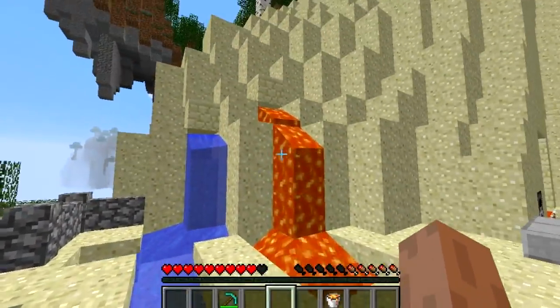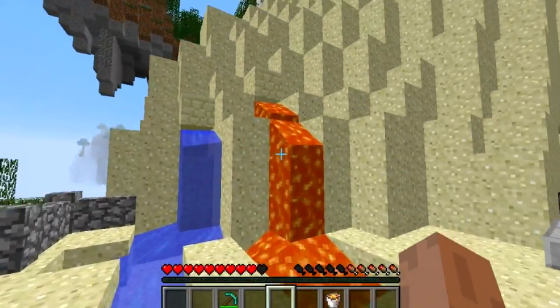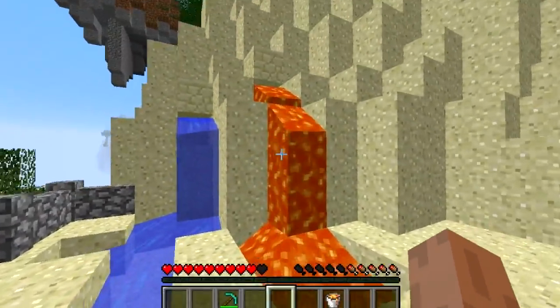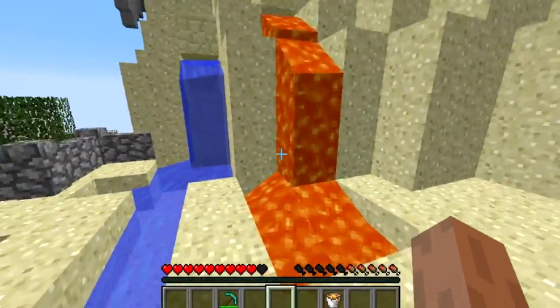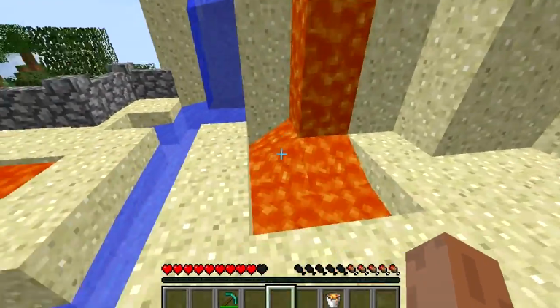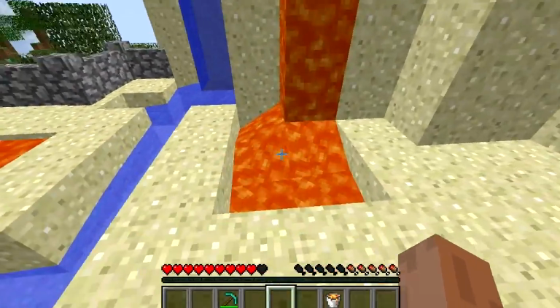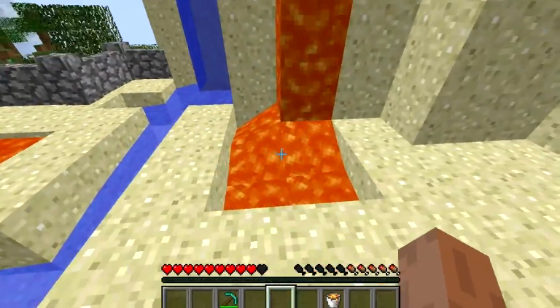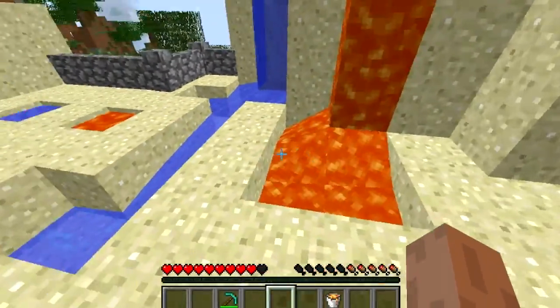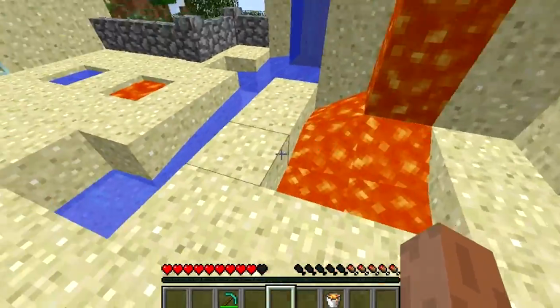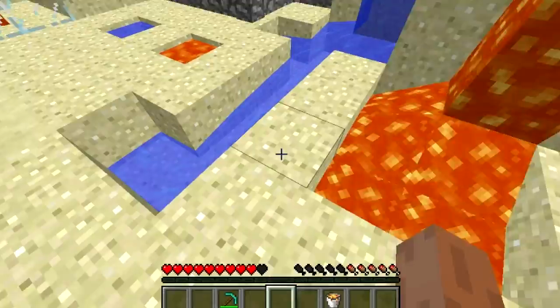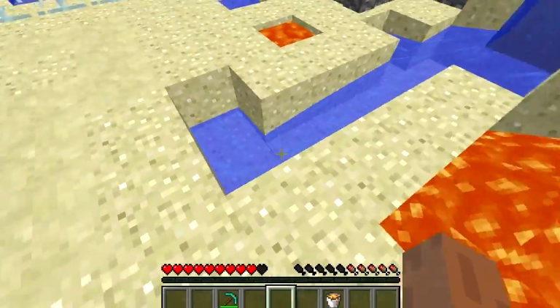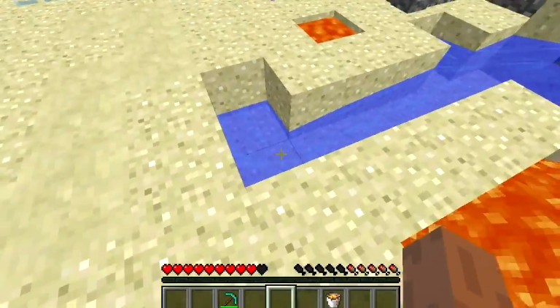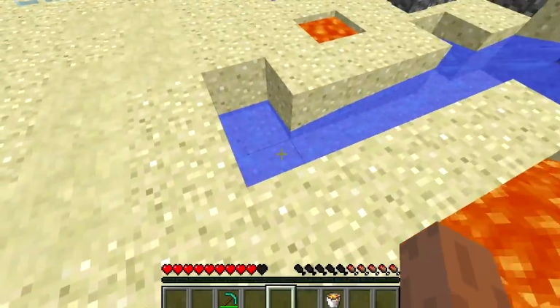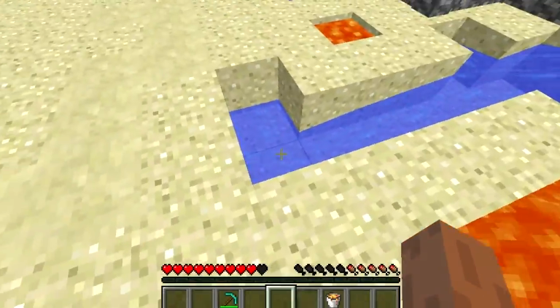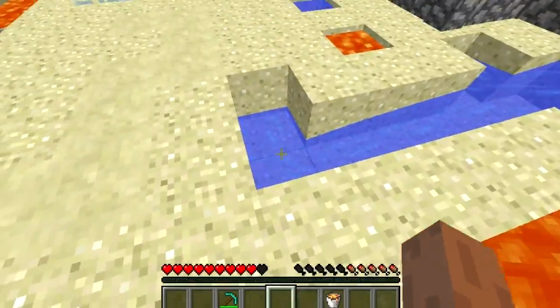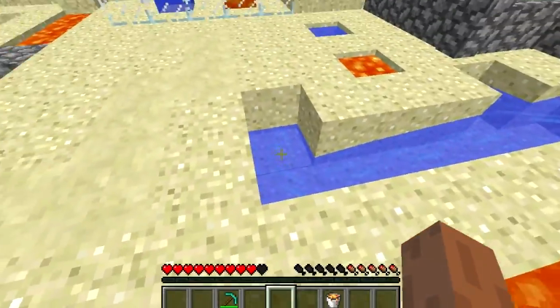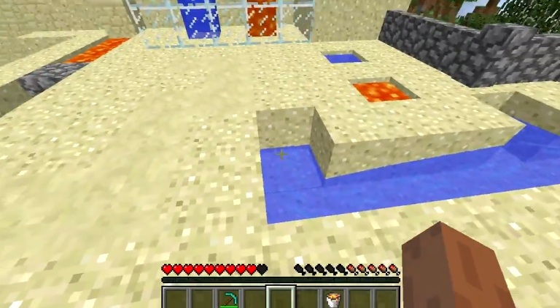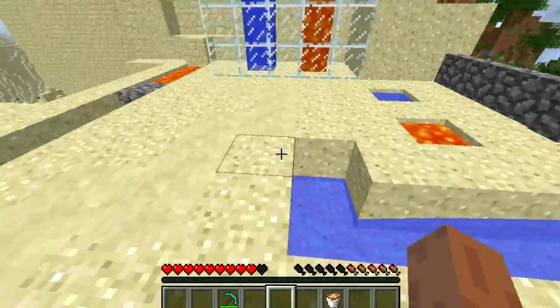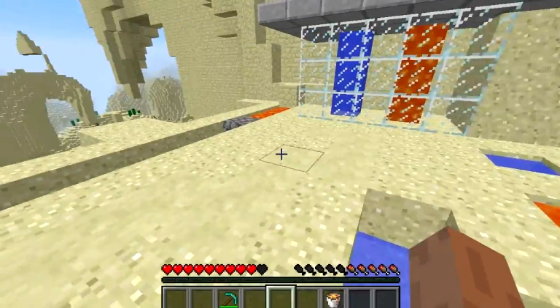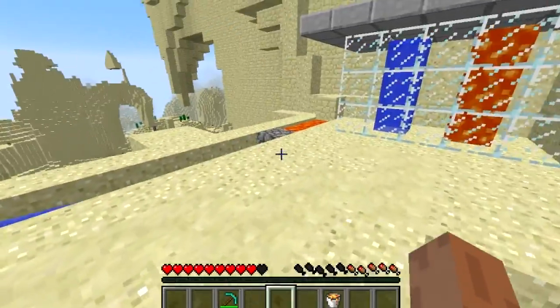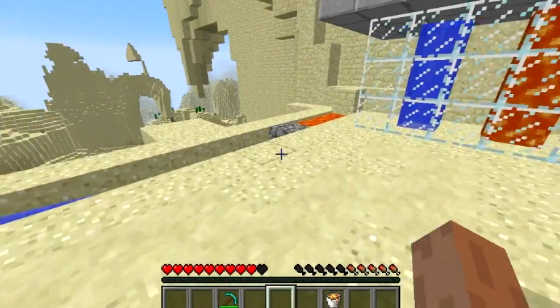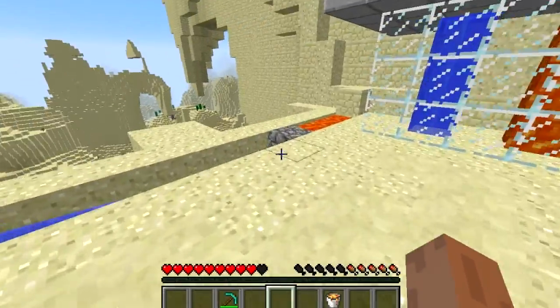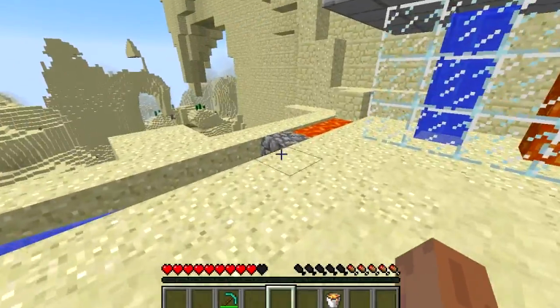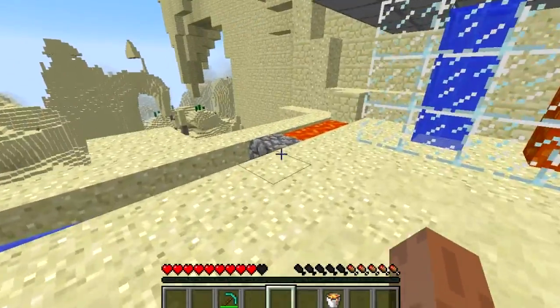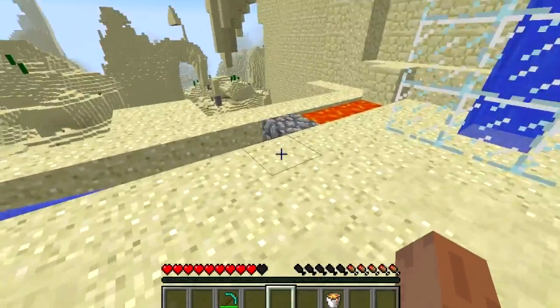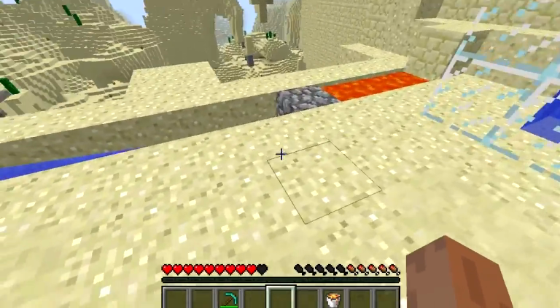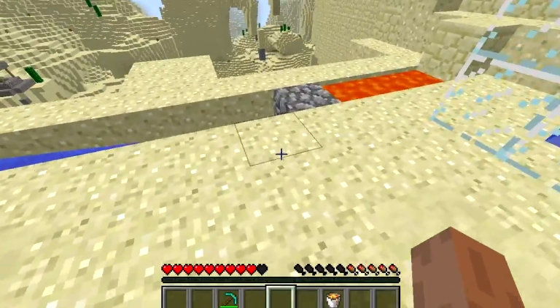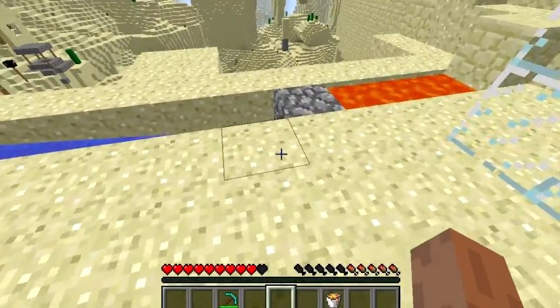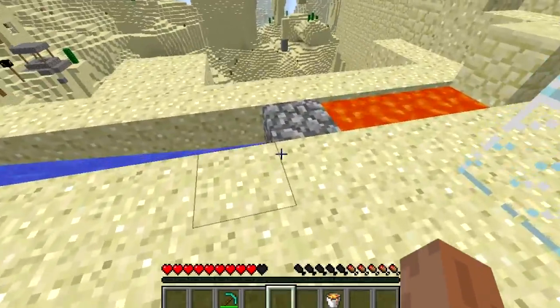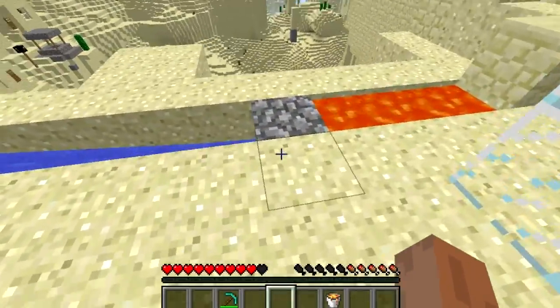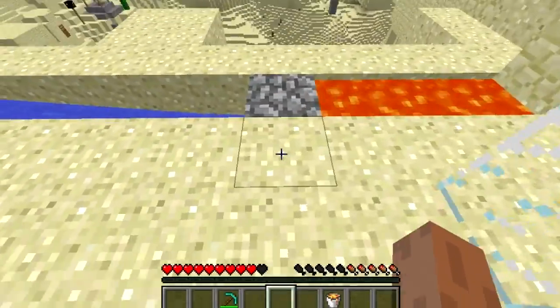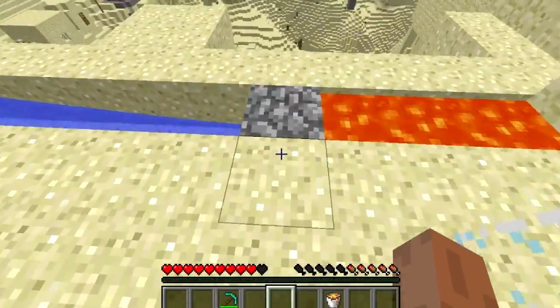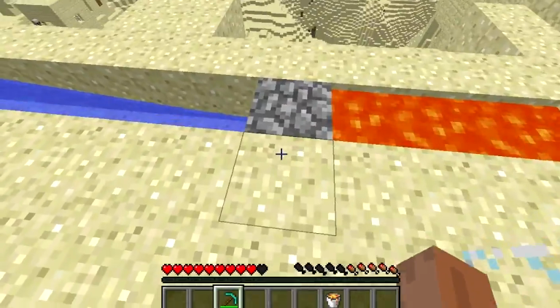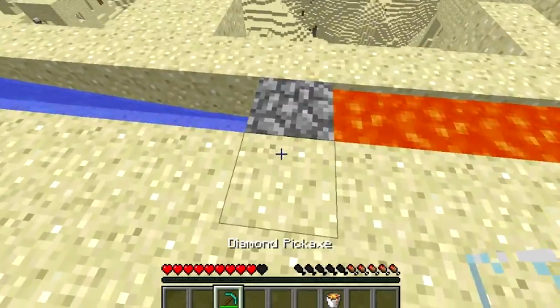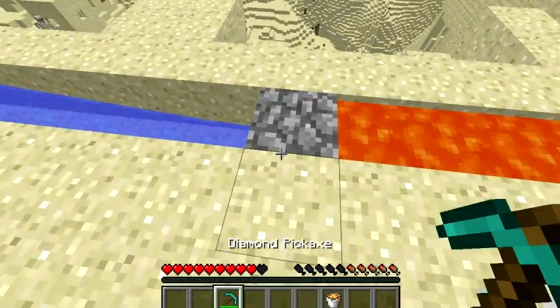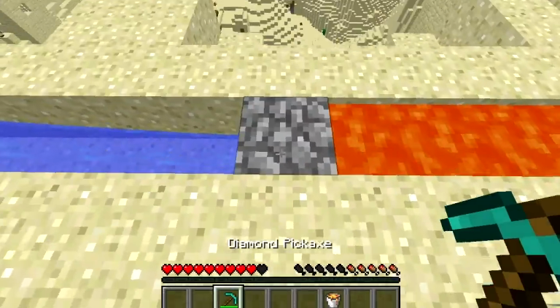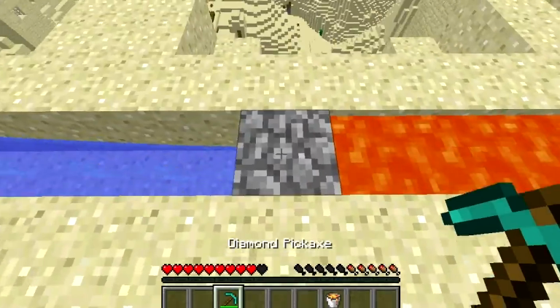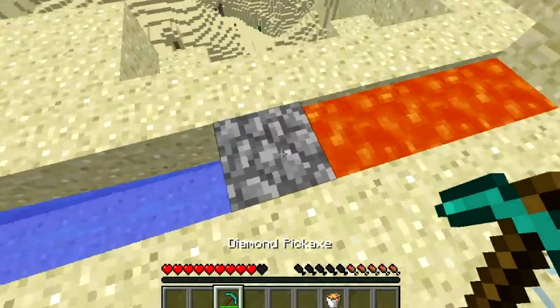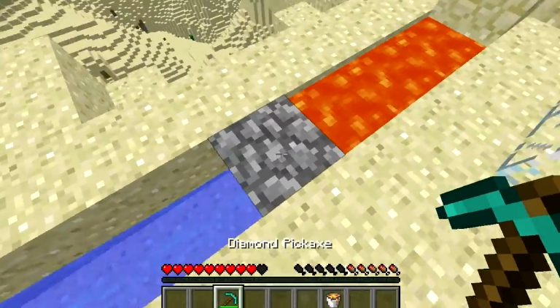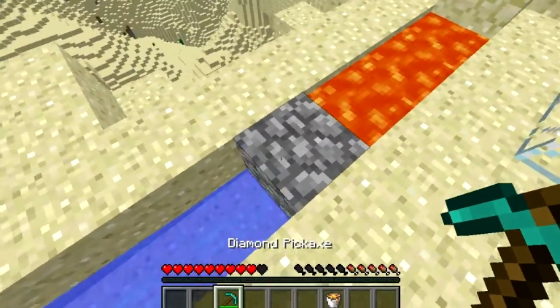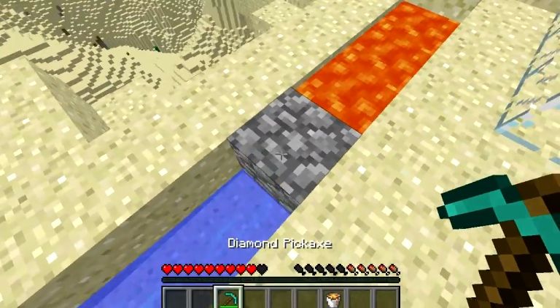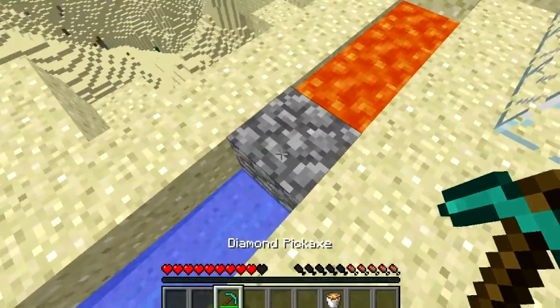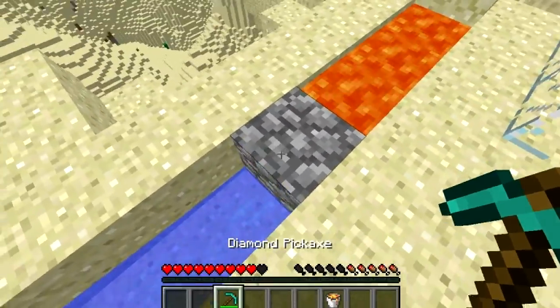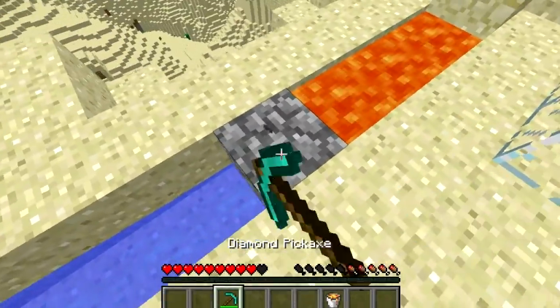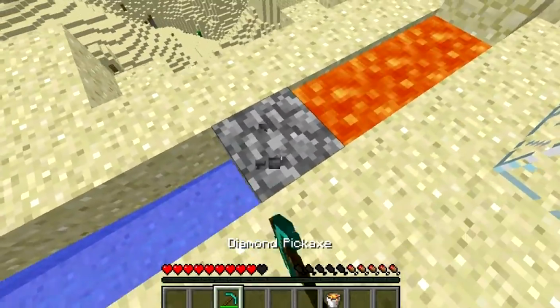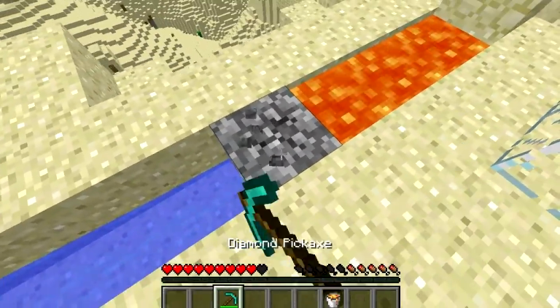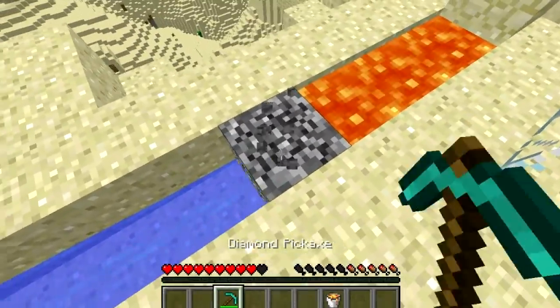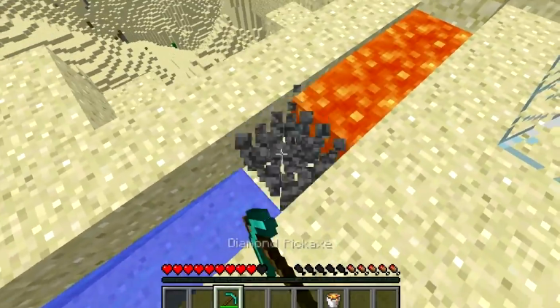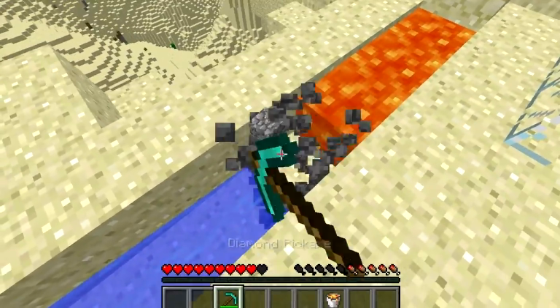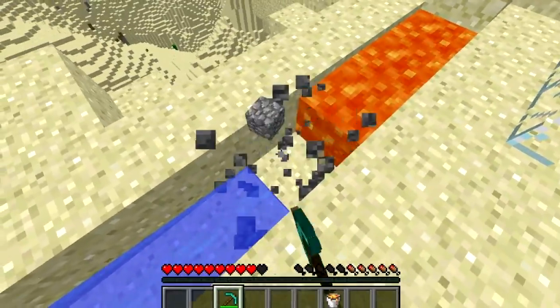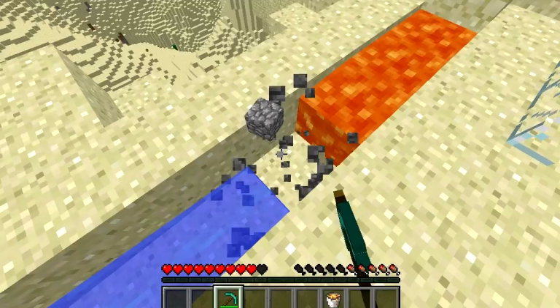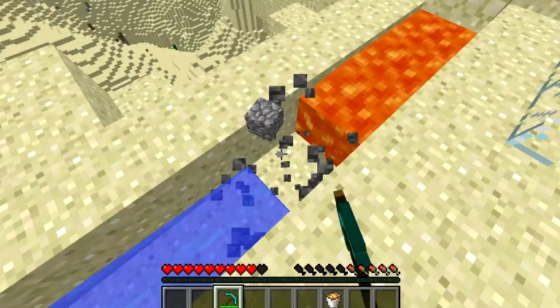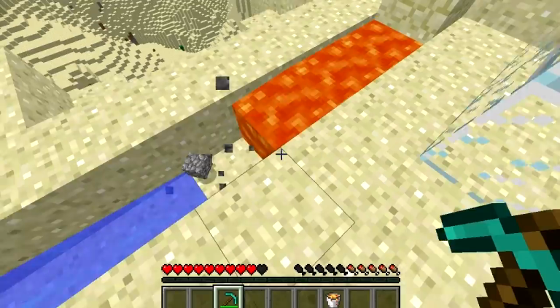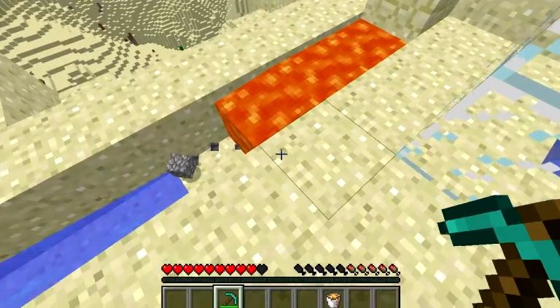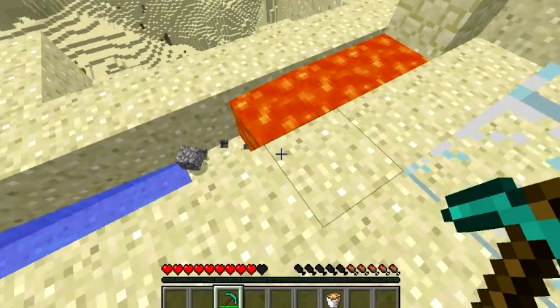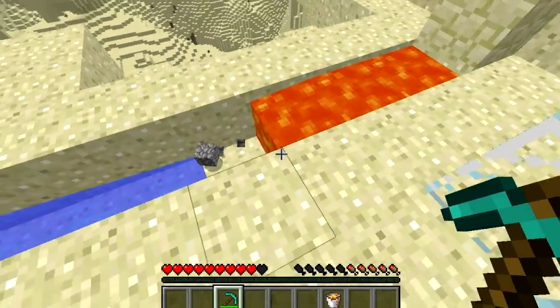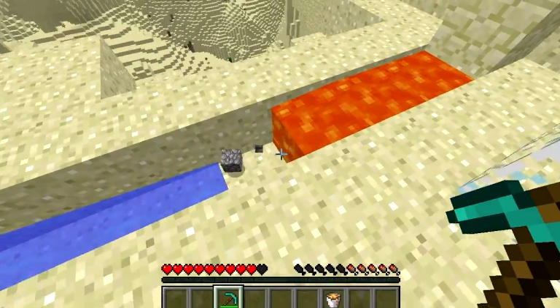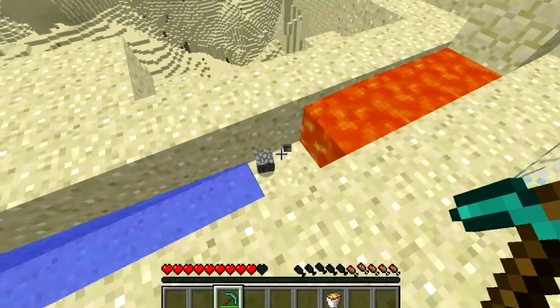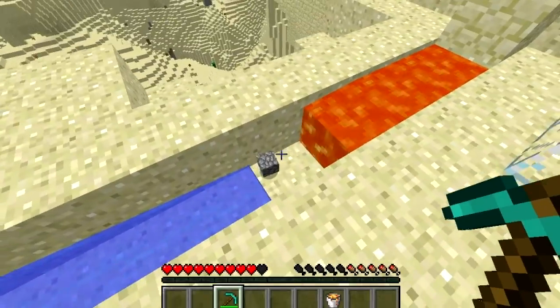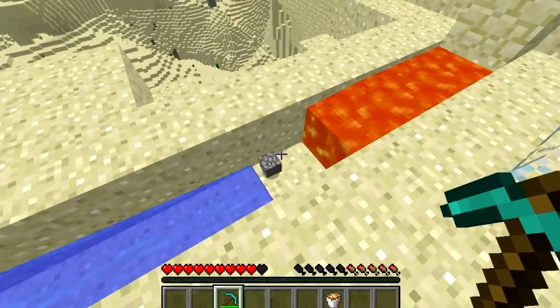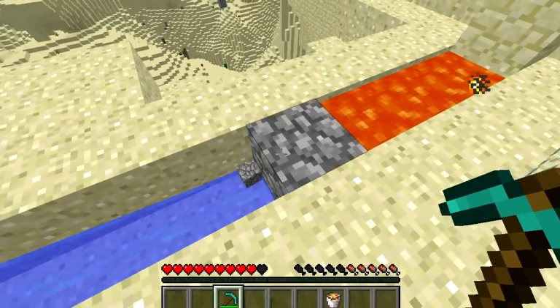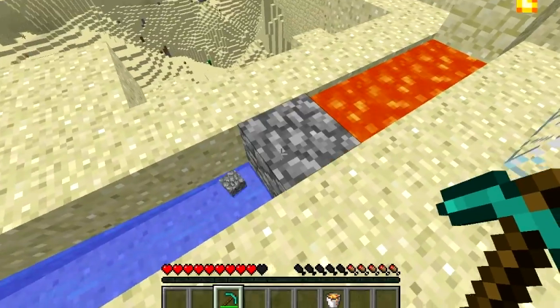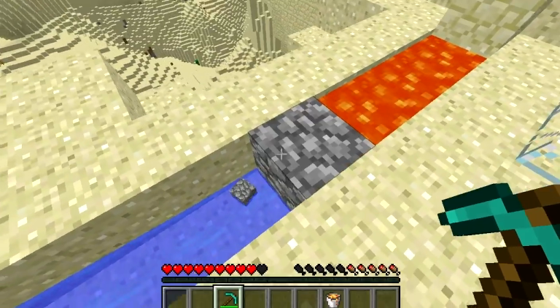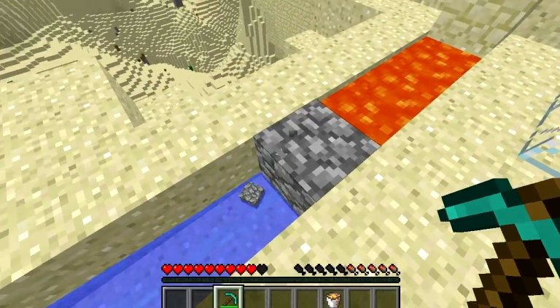When they both encounter each other, different things happen depending on their state. Firstly, when water meets flowing lava on the level, a cobblestone block is created between them.